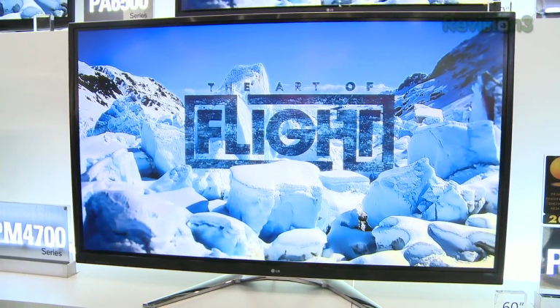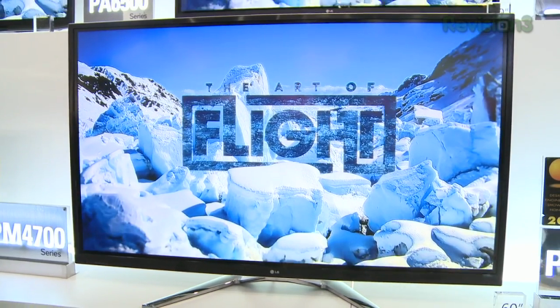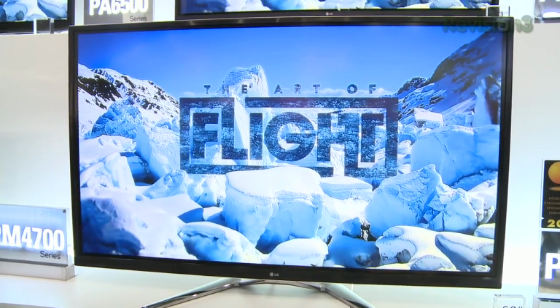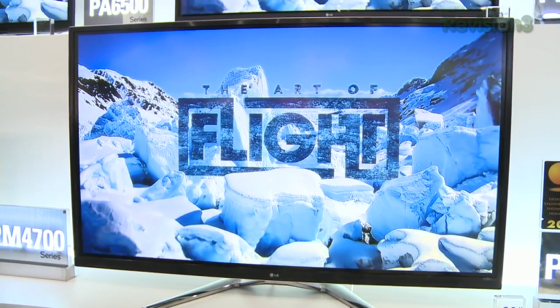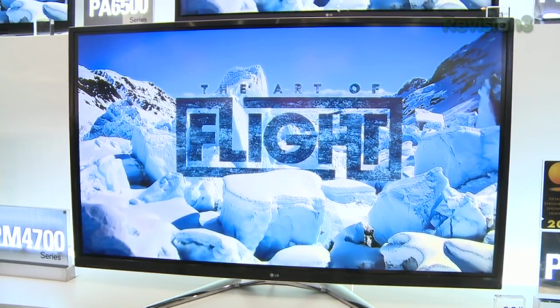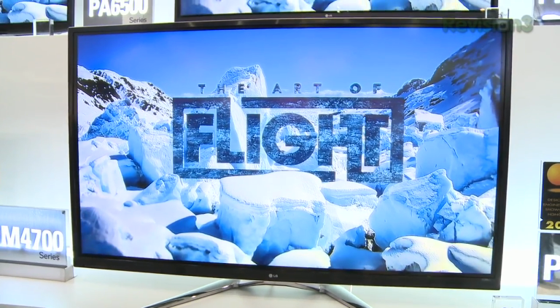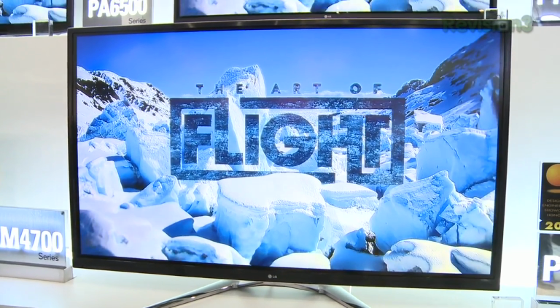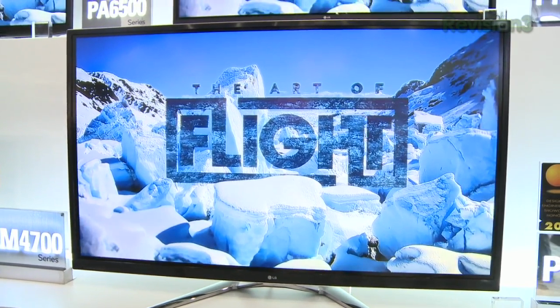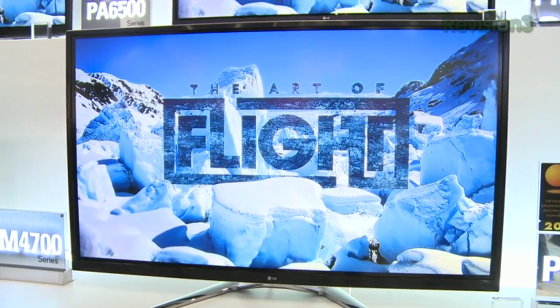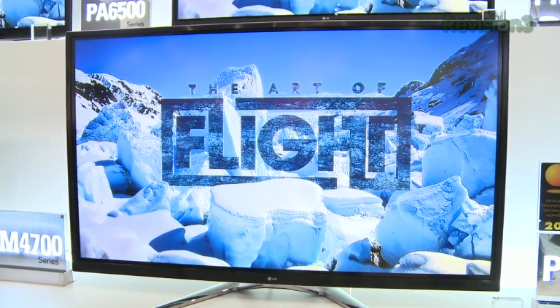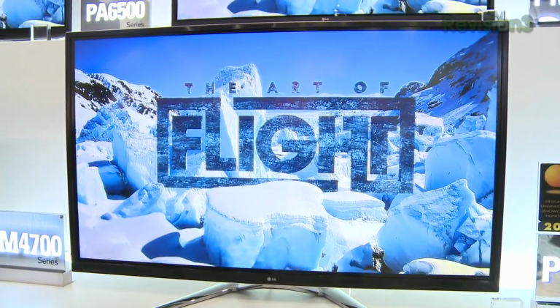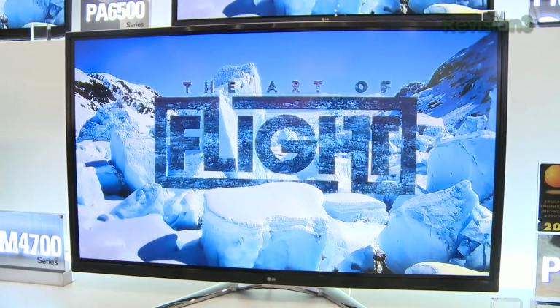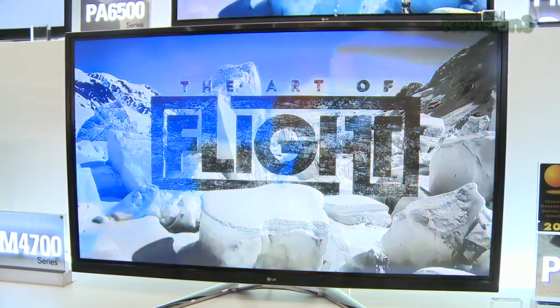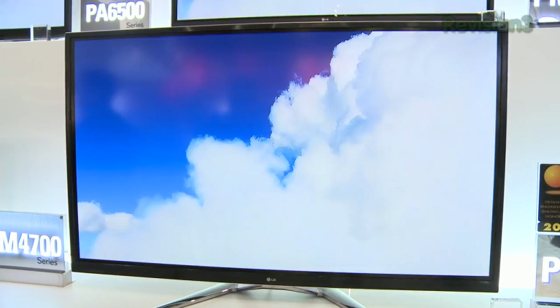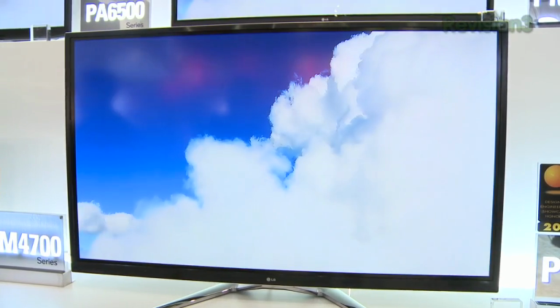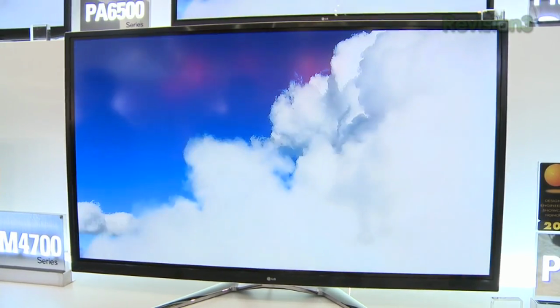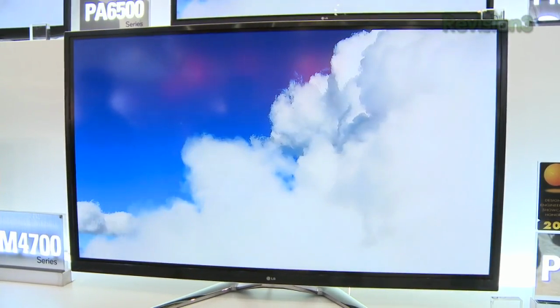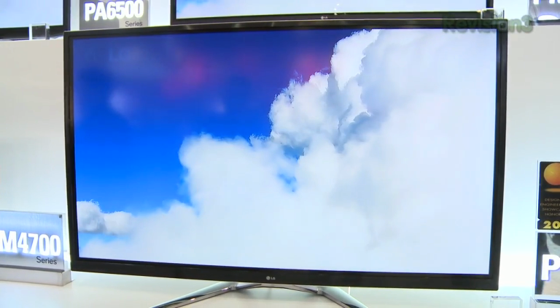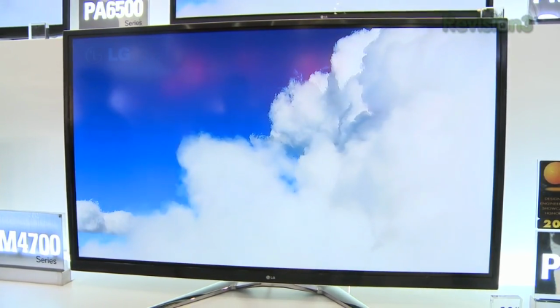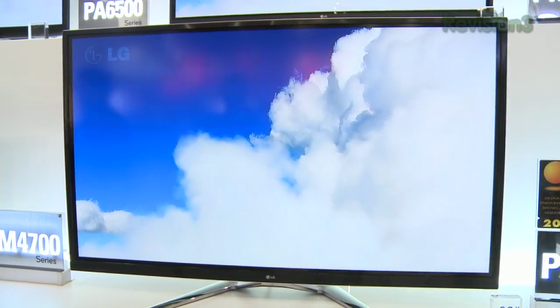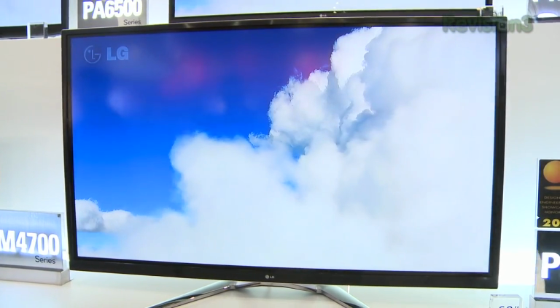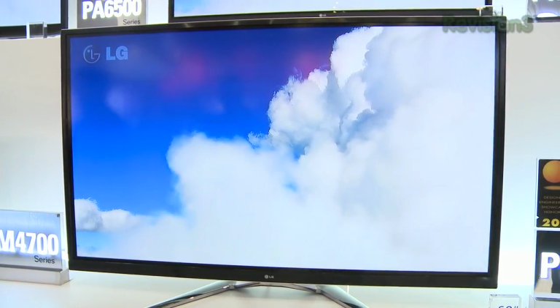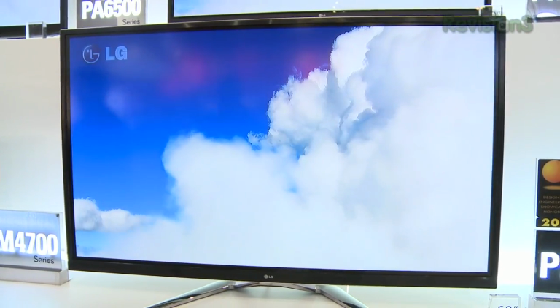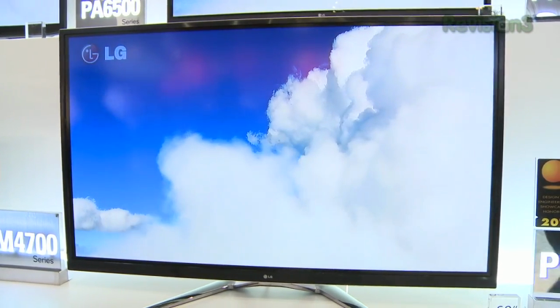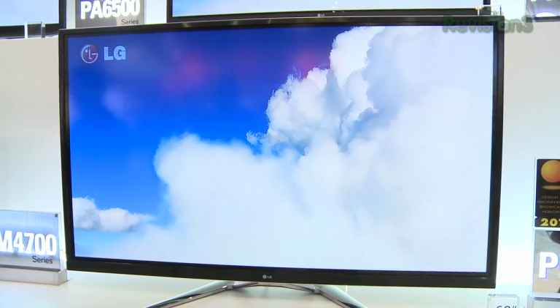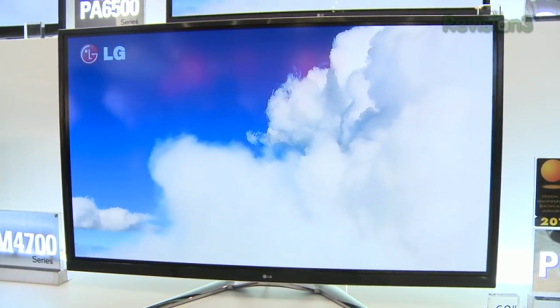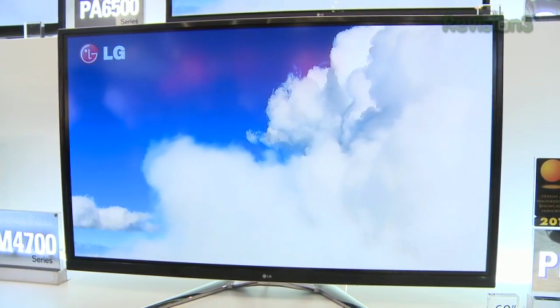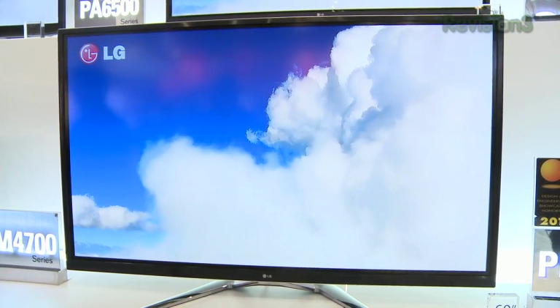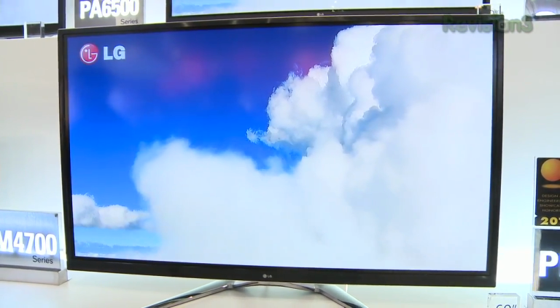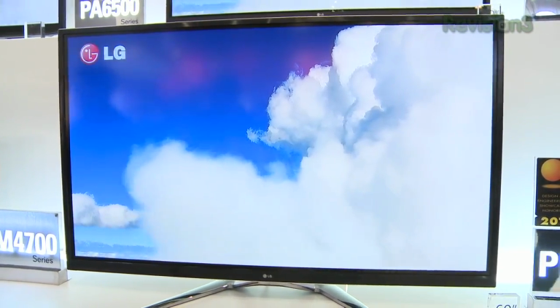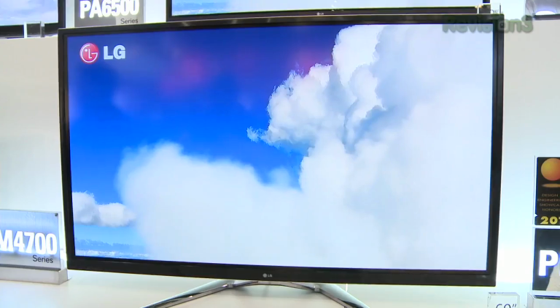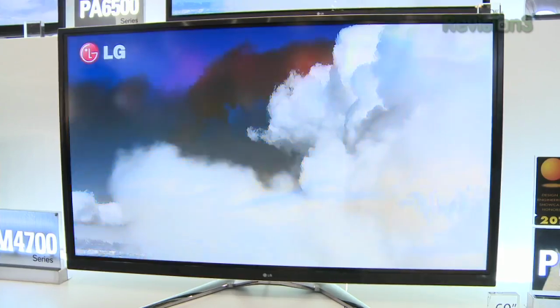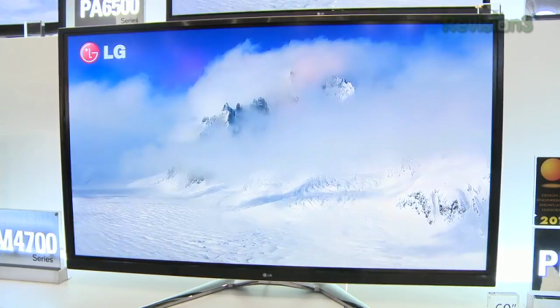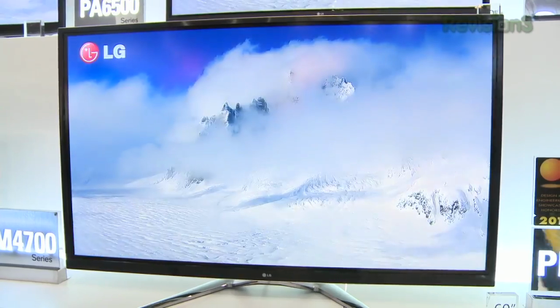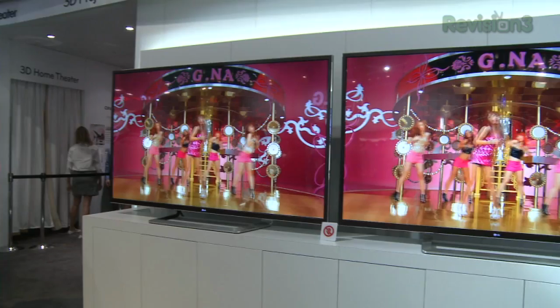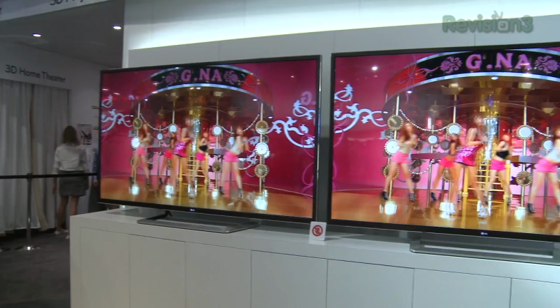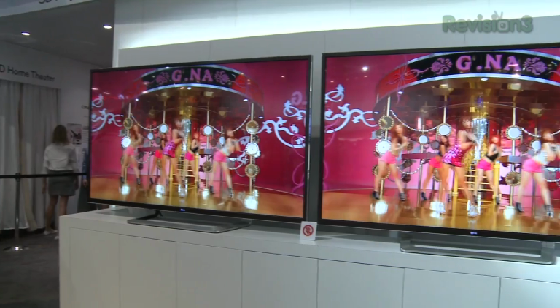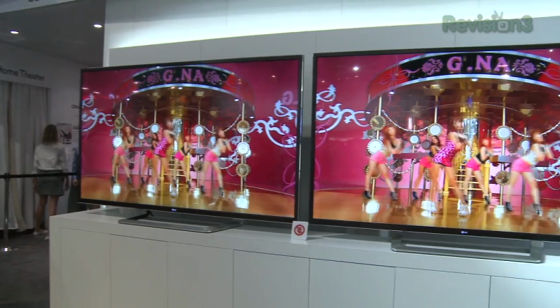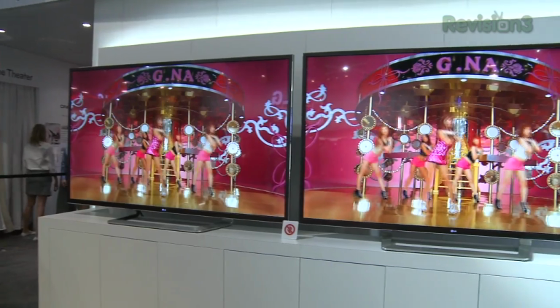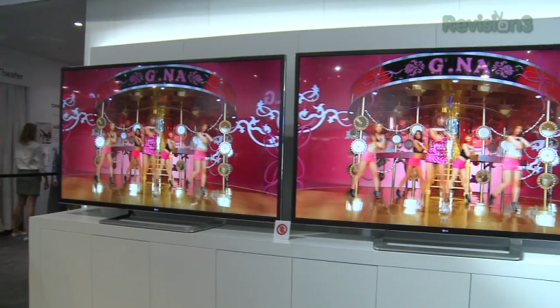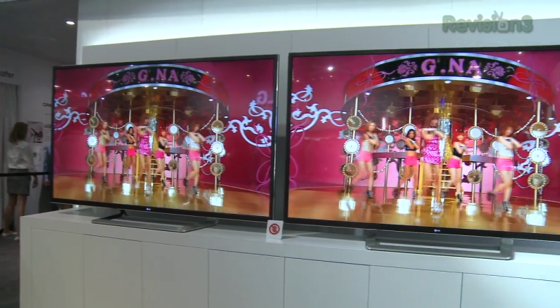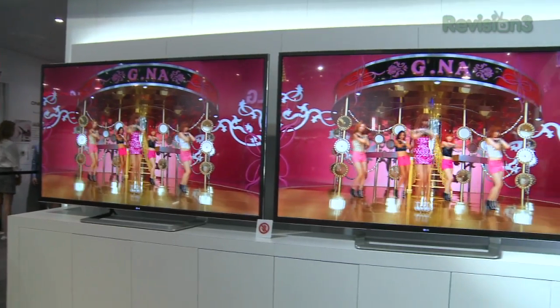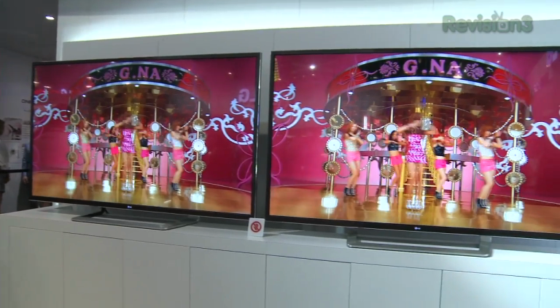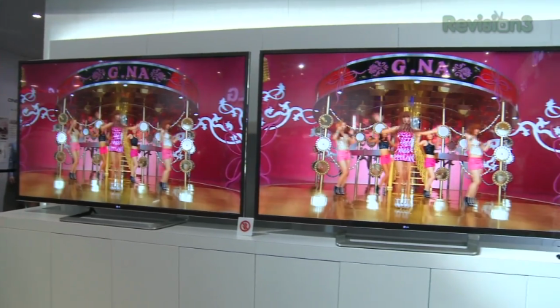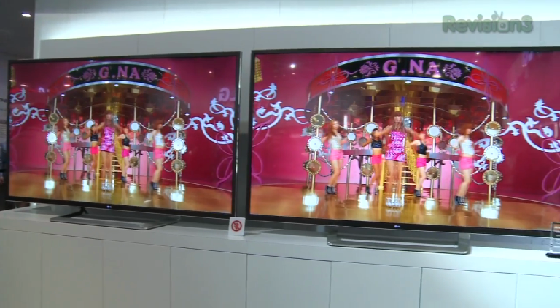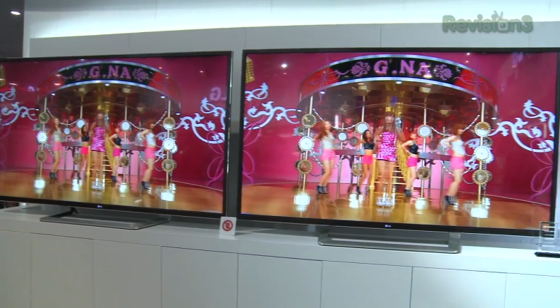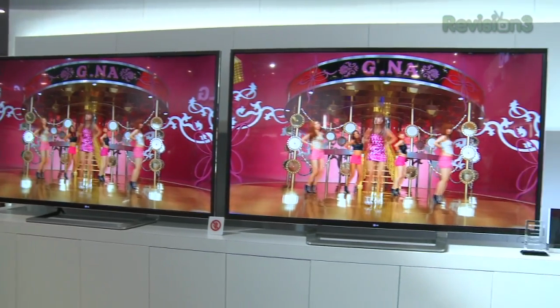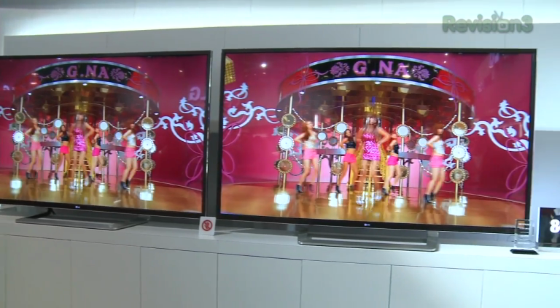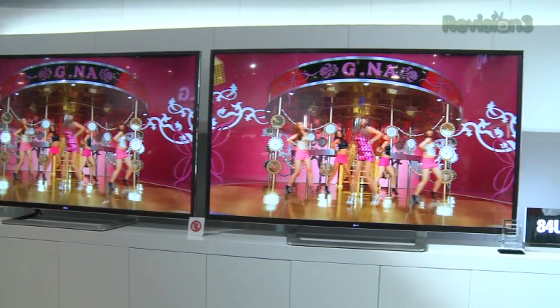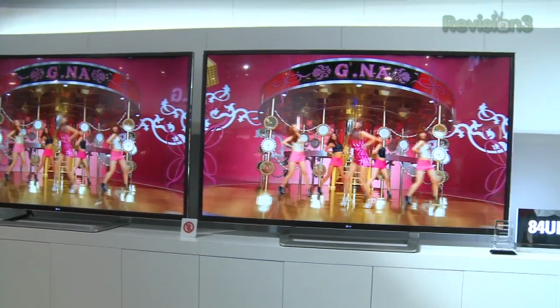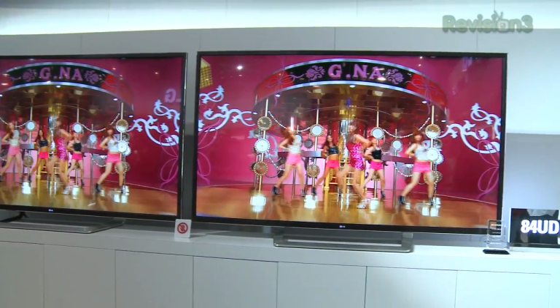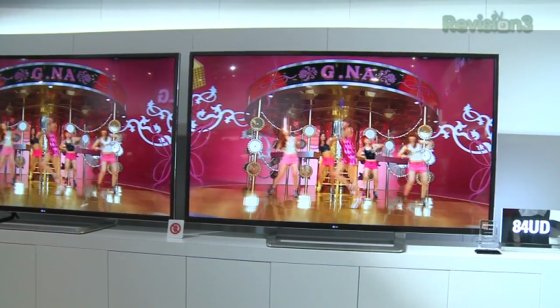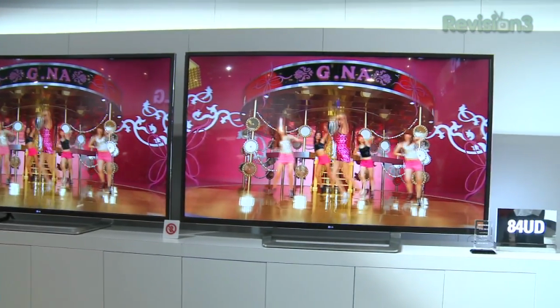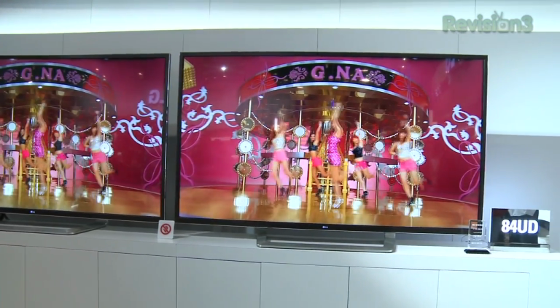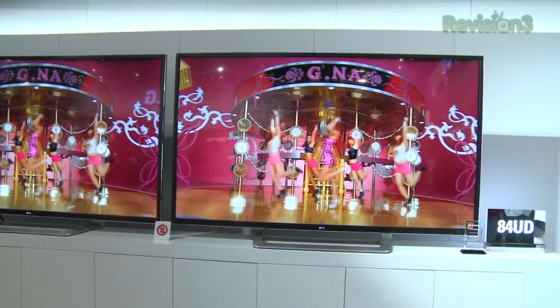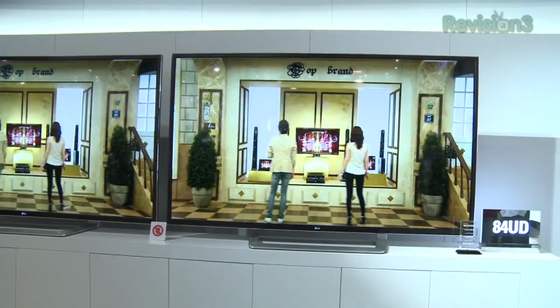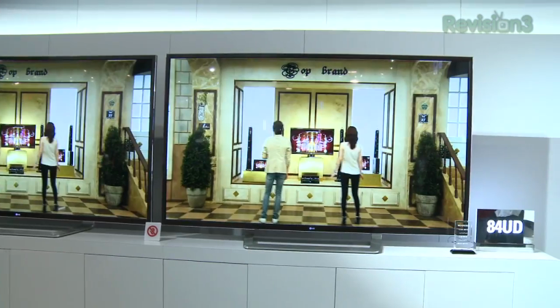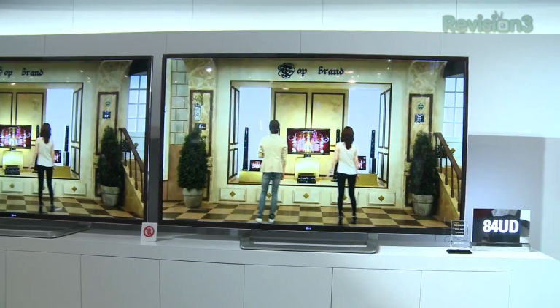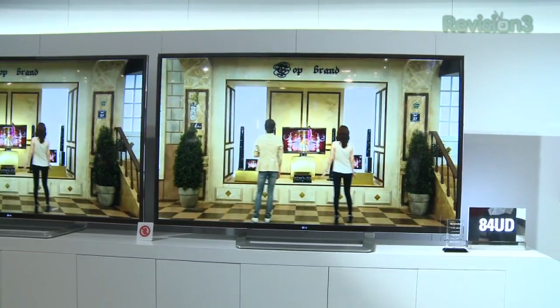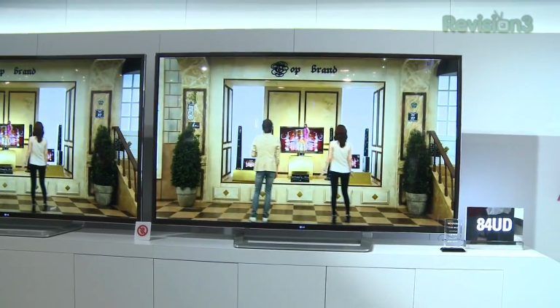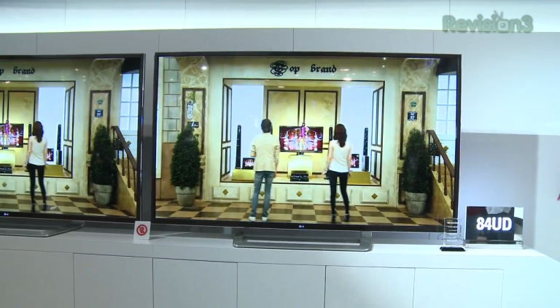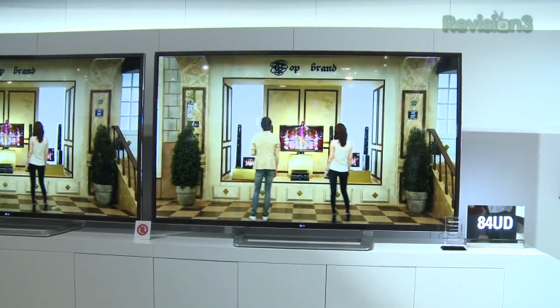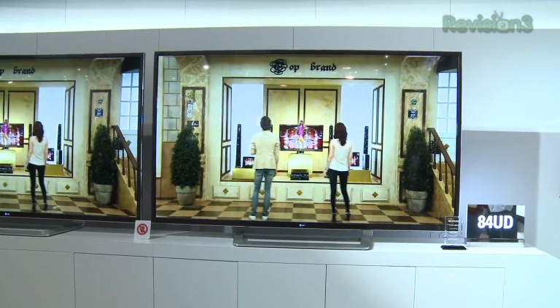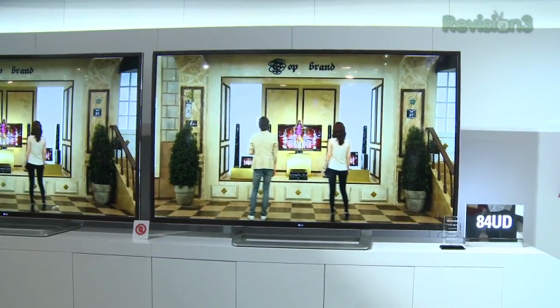The largest screens they're shipping — upwards of 80 inches and beyond — will be shipping later in the year. Pricing across the board is to be announced.